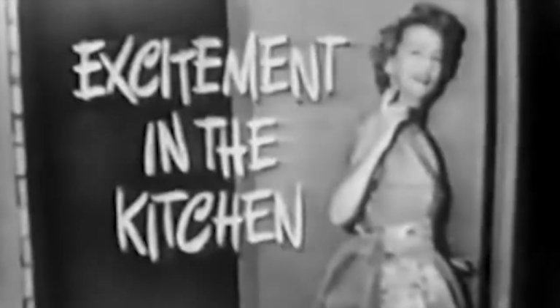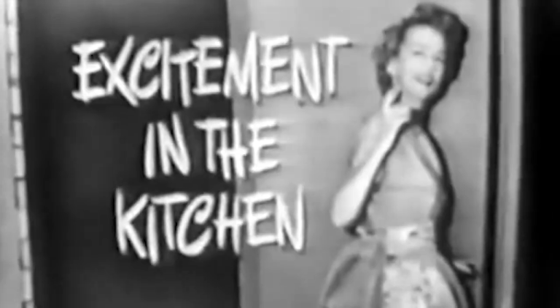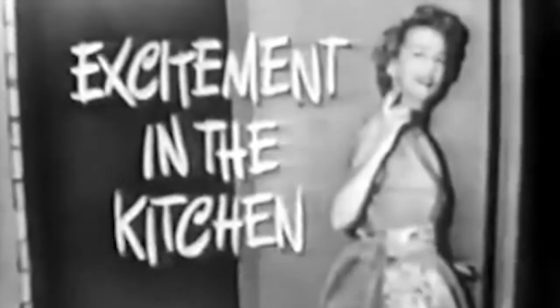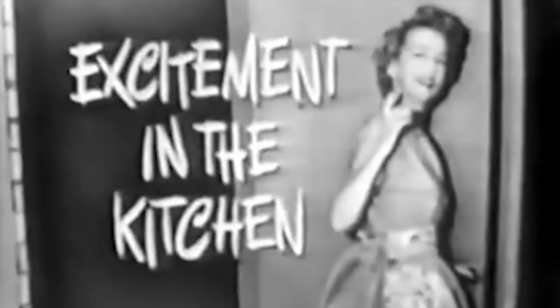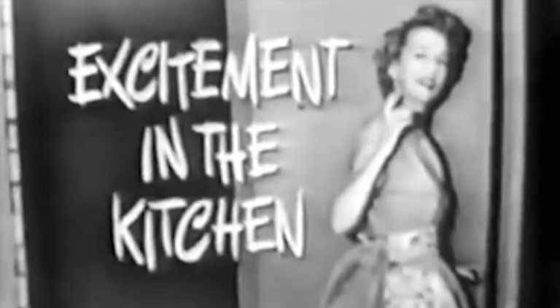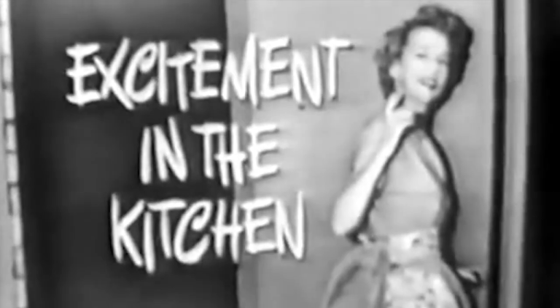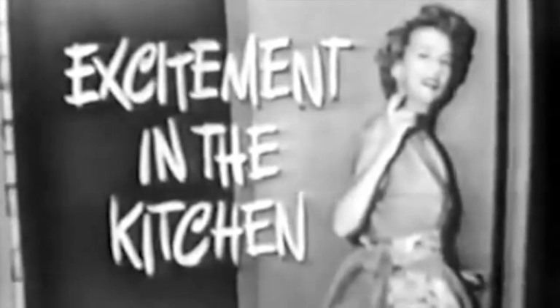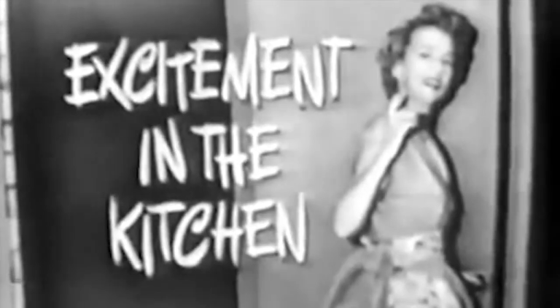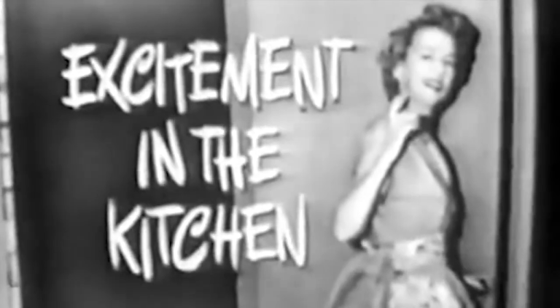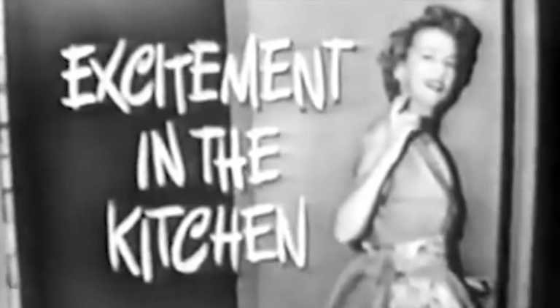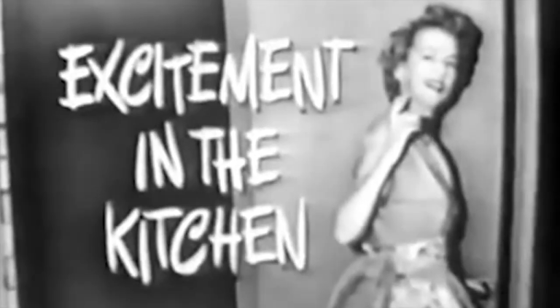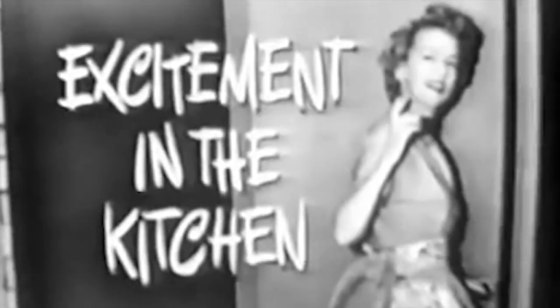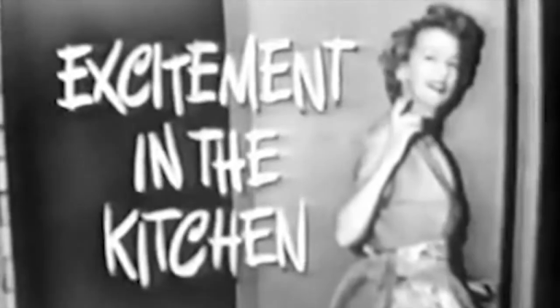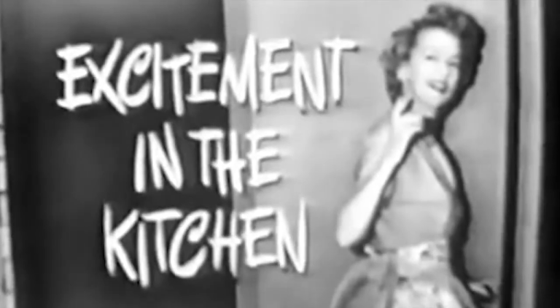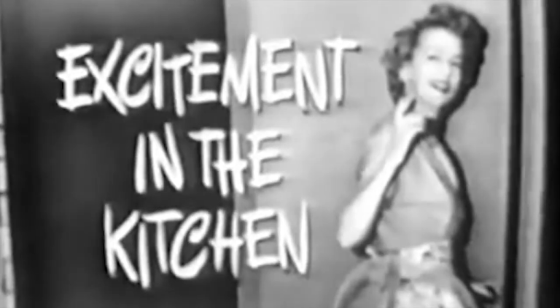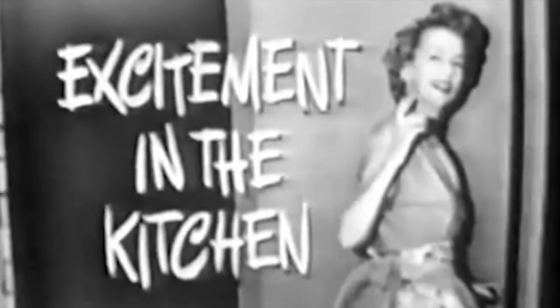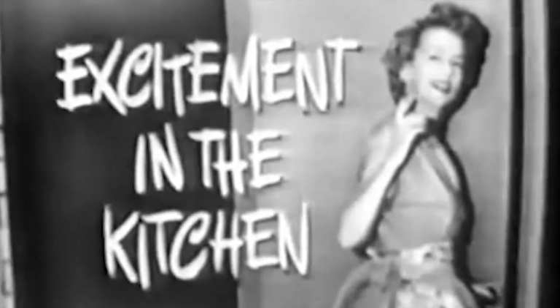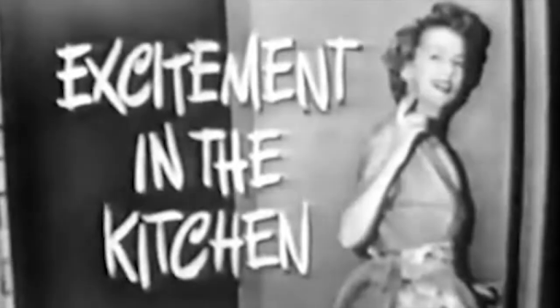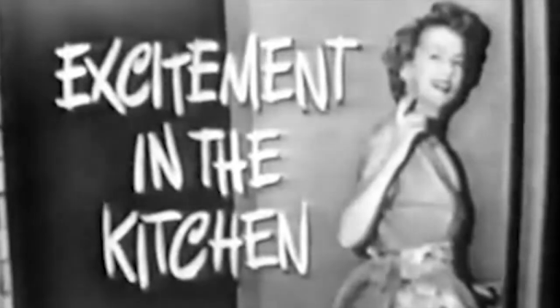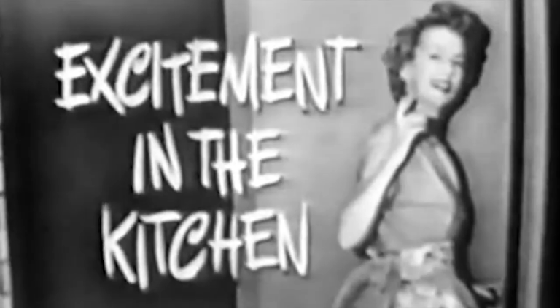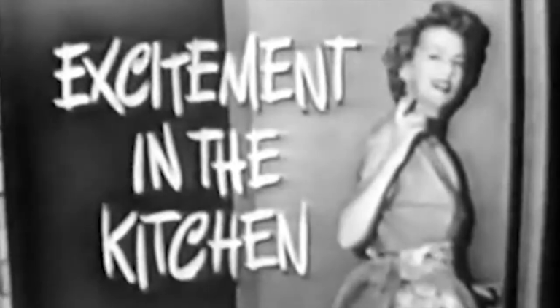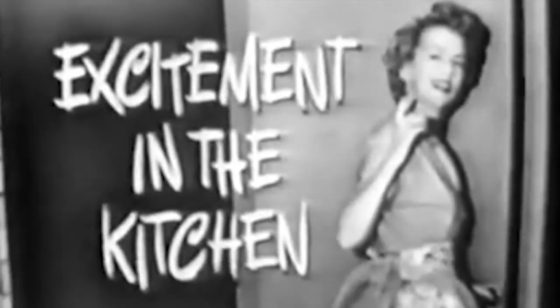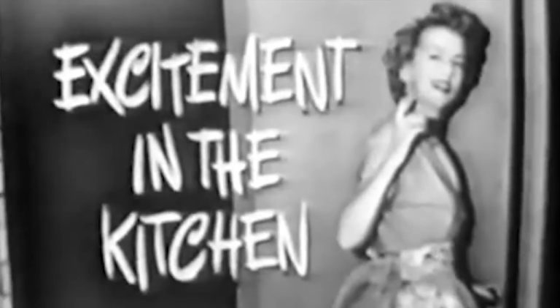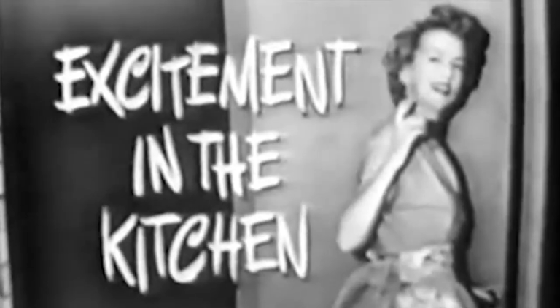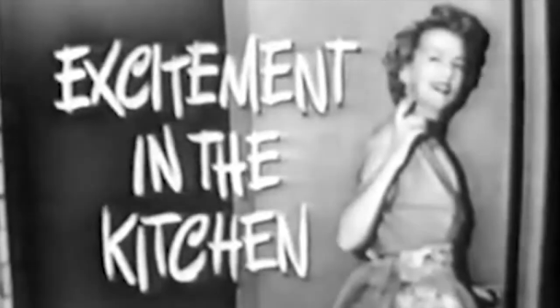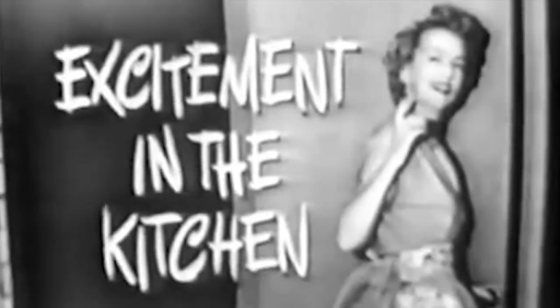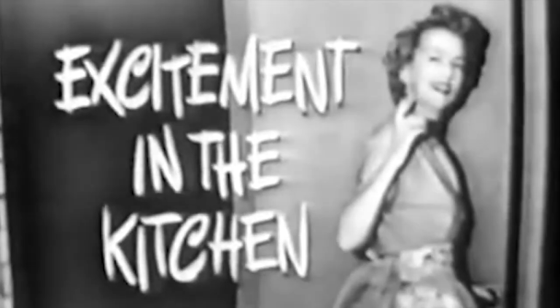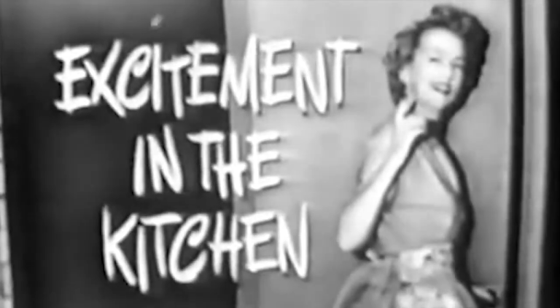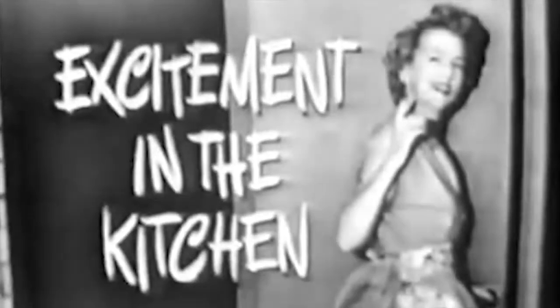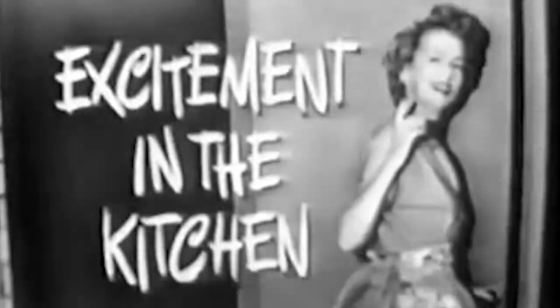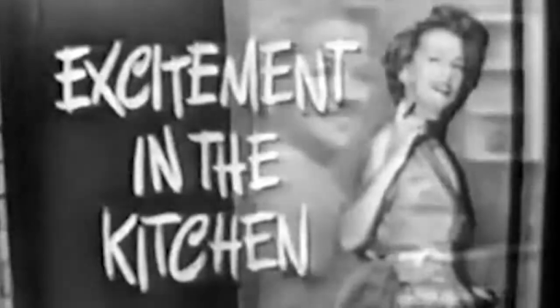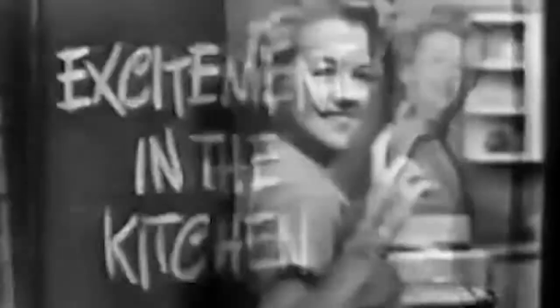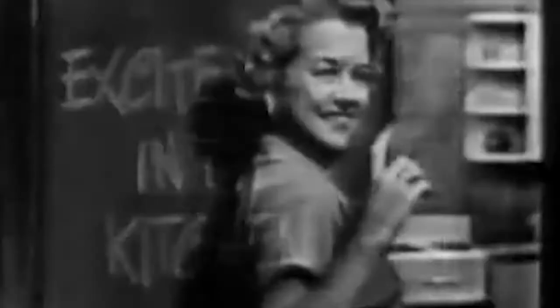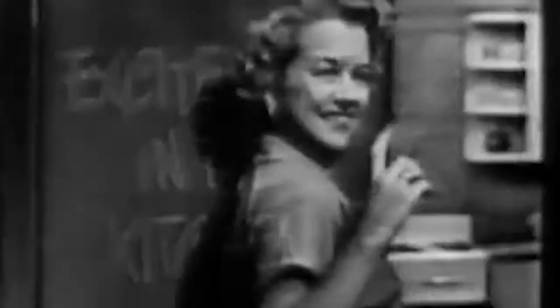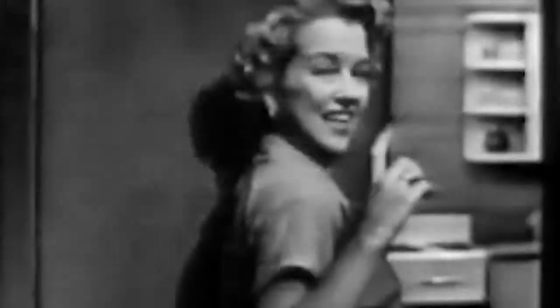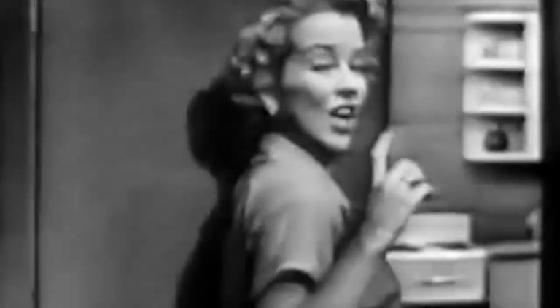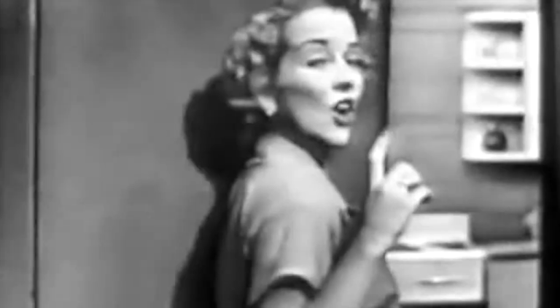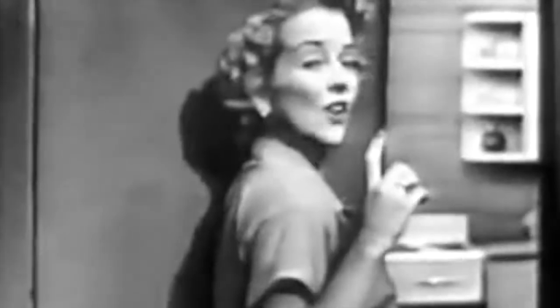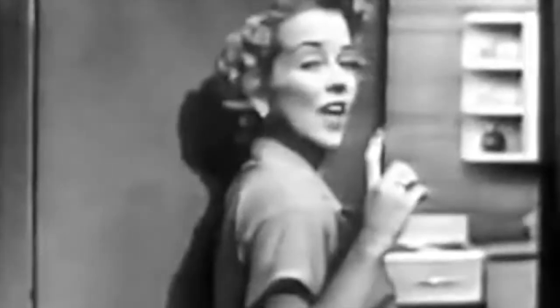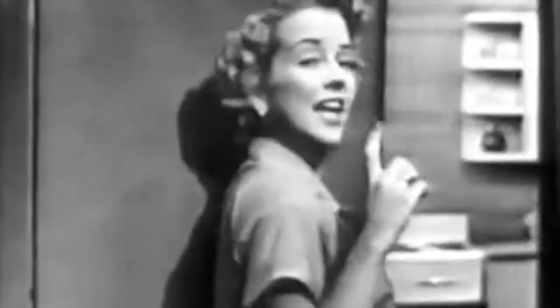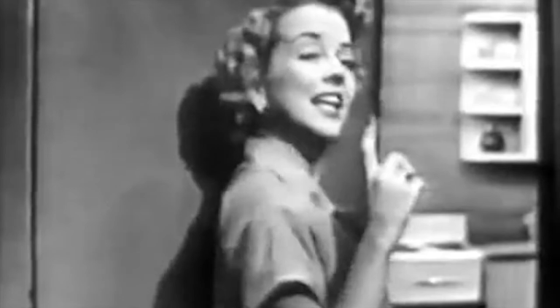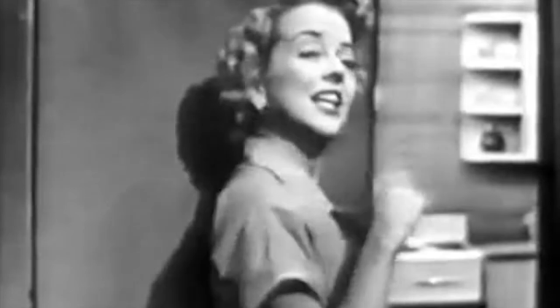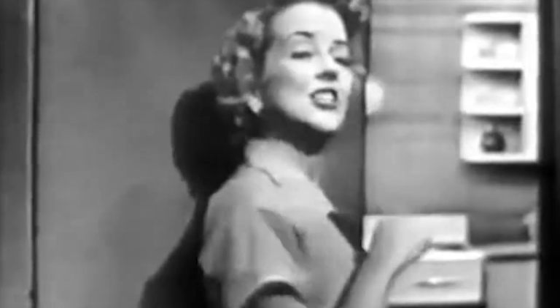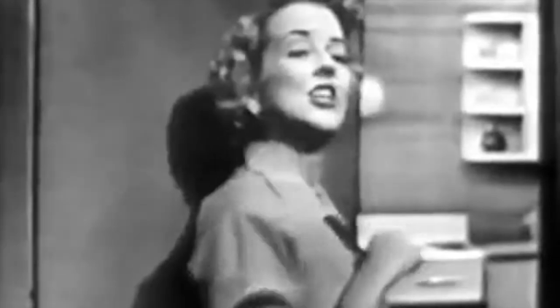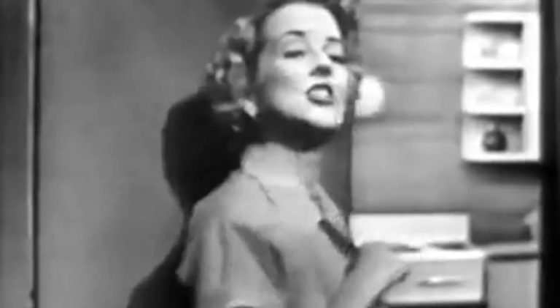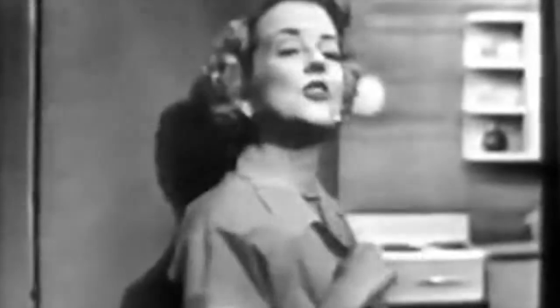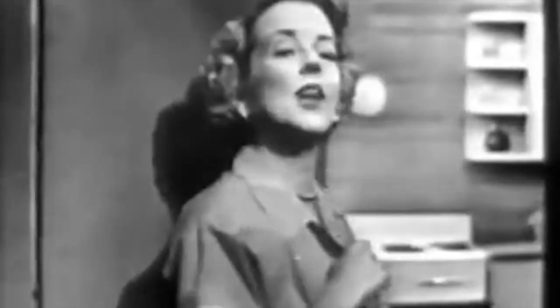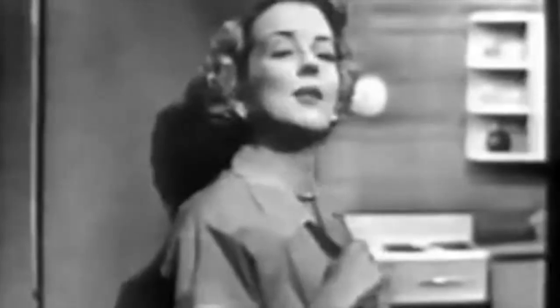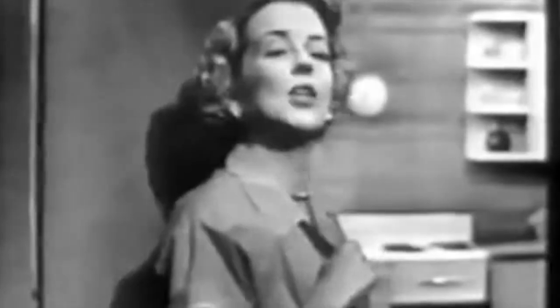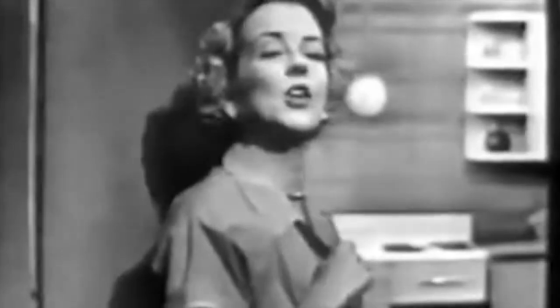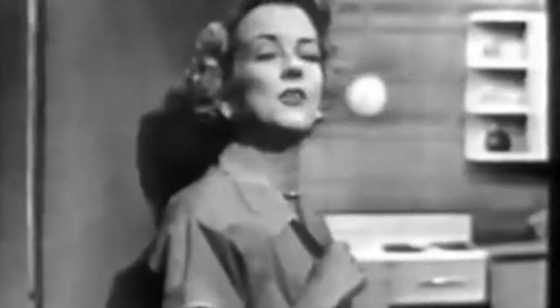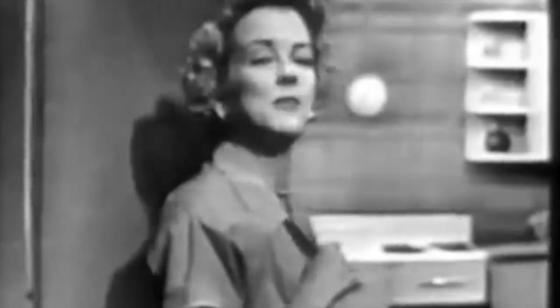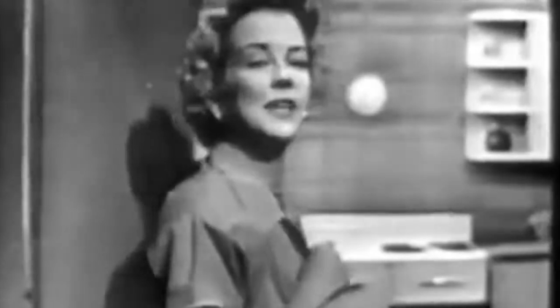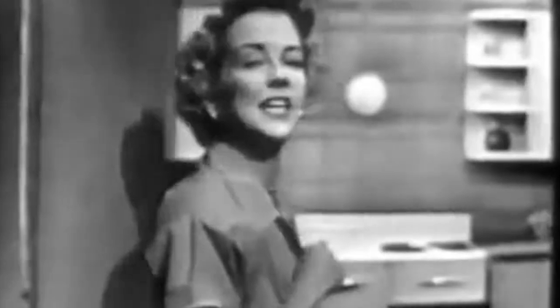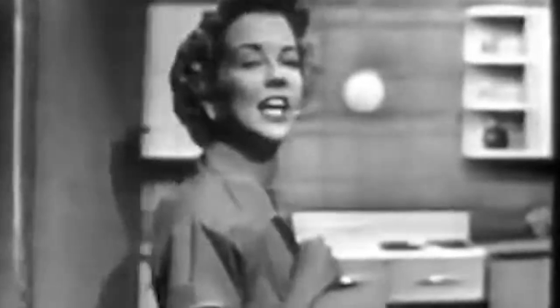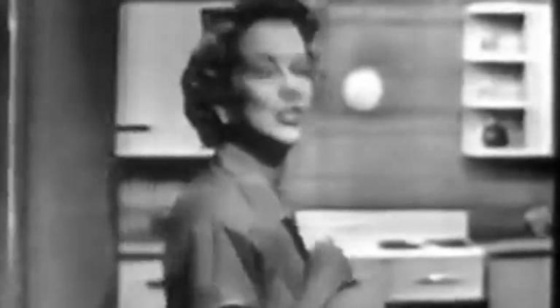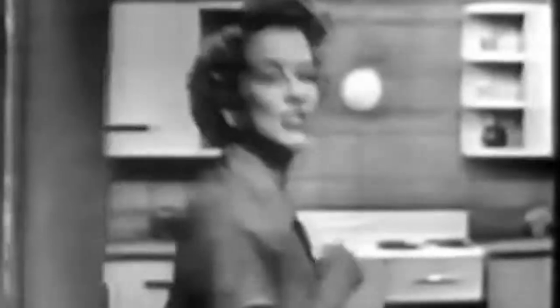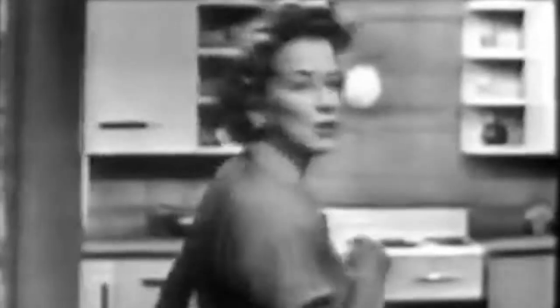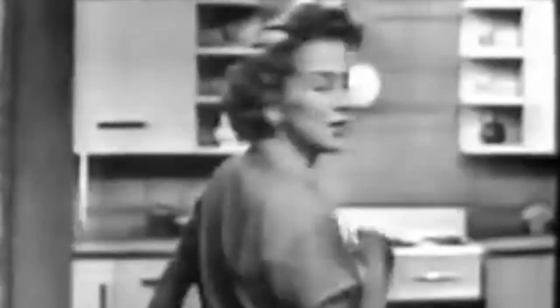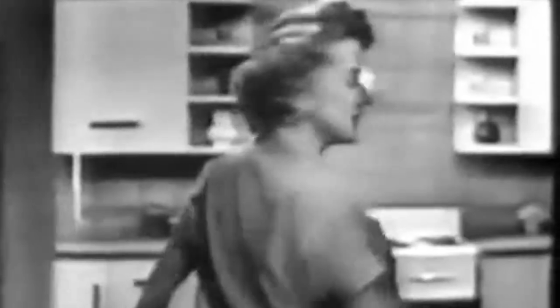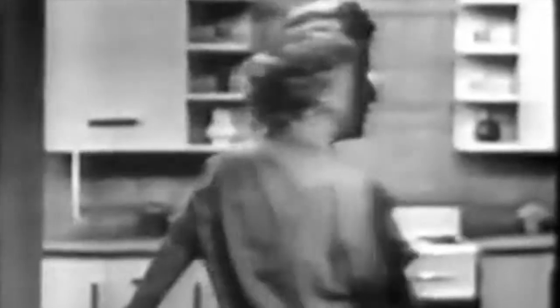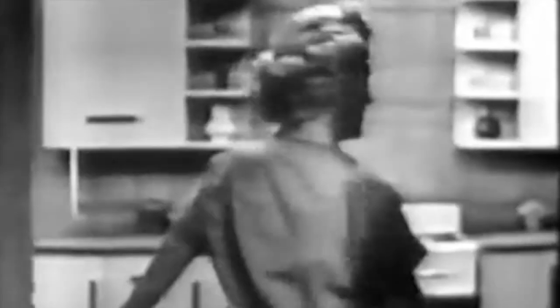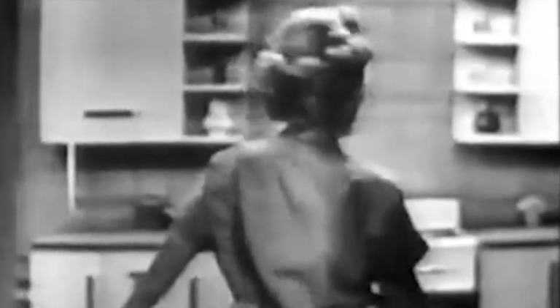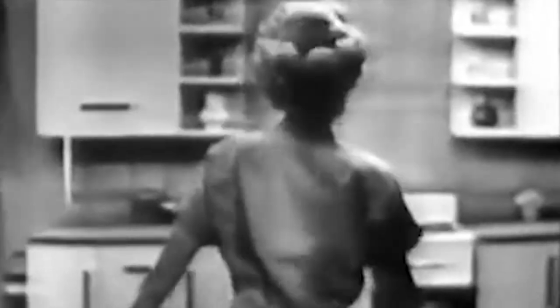Excitement in the kitchen! Let's see the excitement. Alright, just come along with me and I'll show it to you.